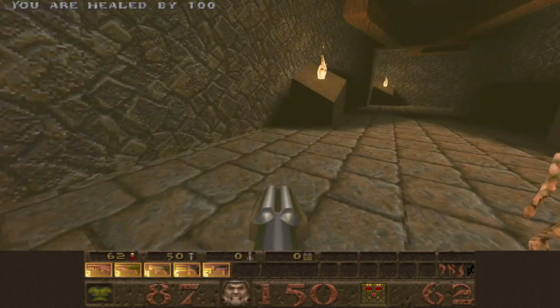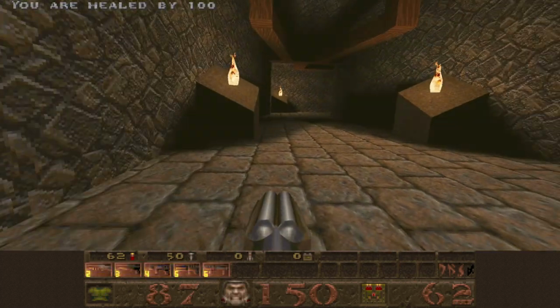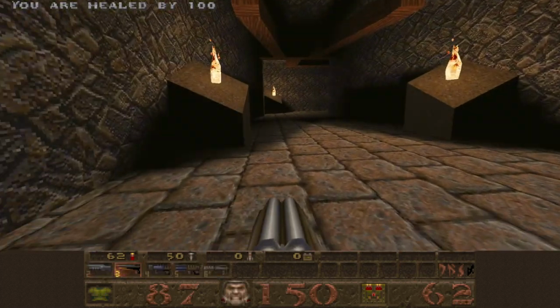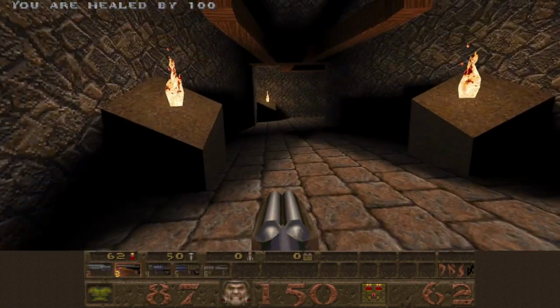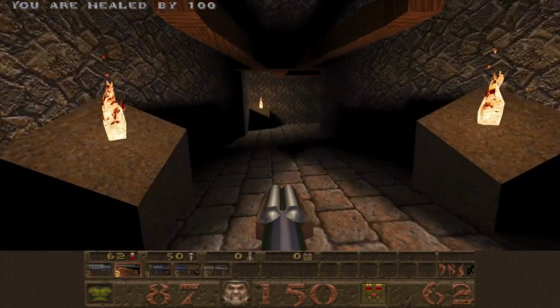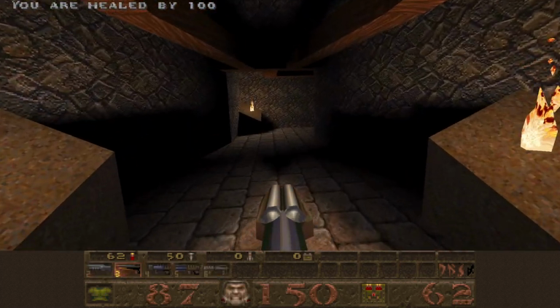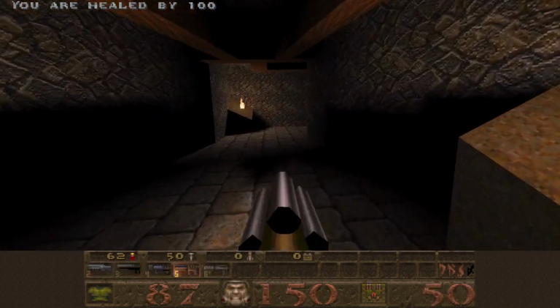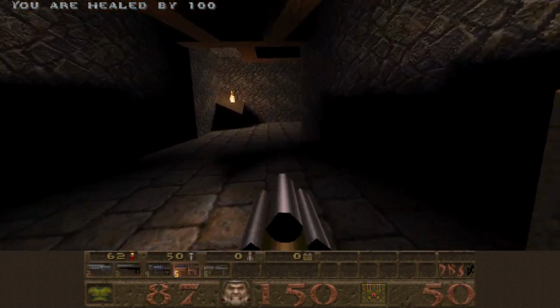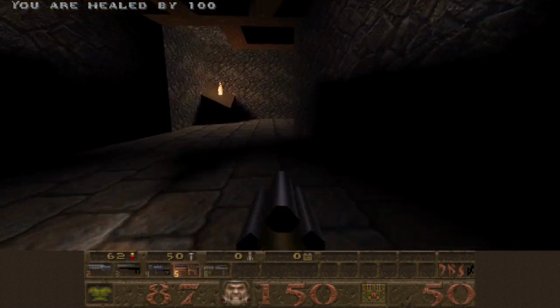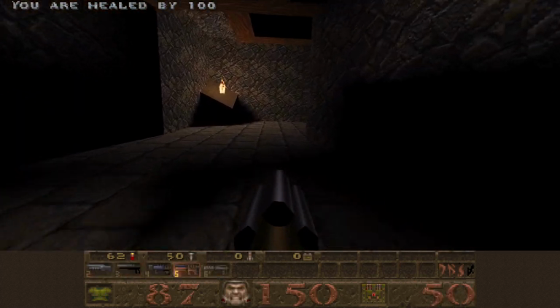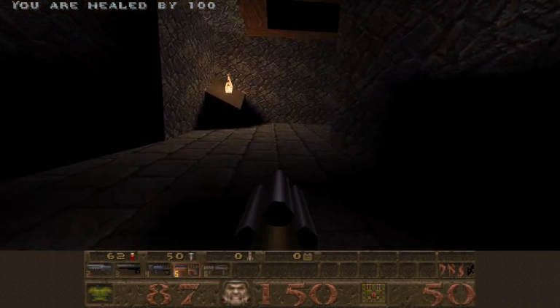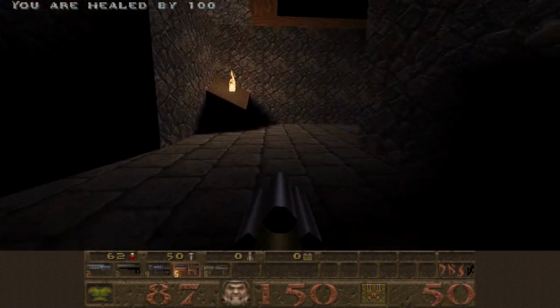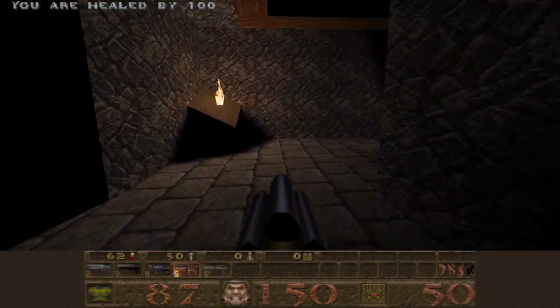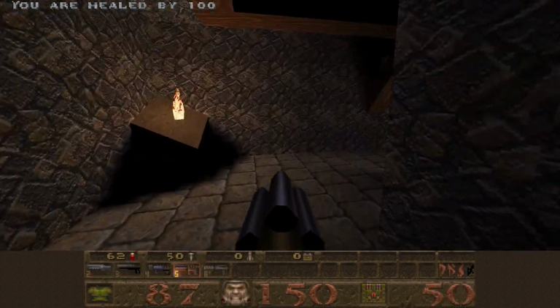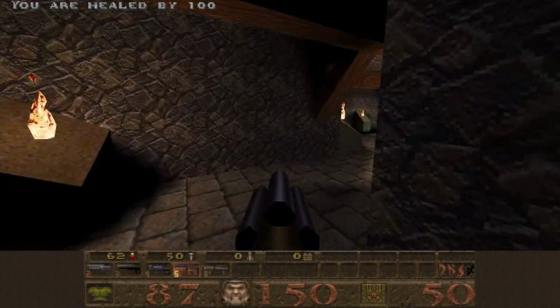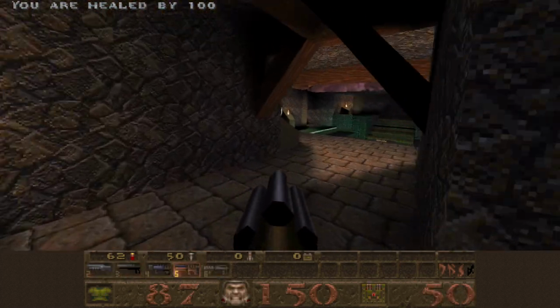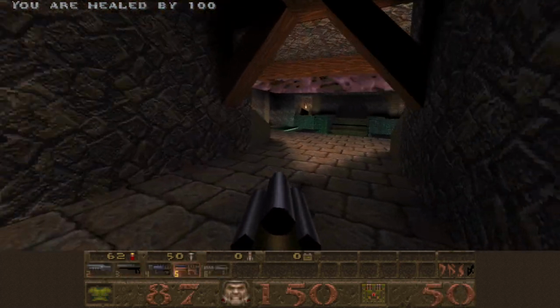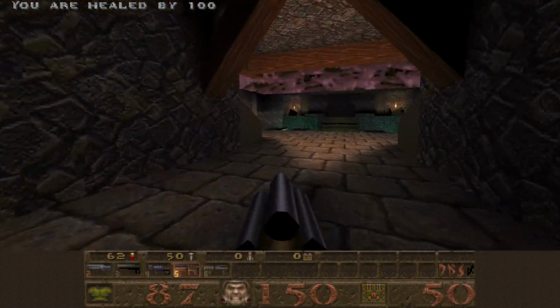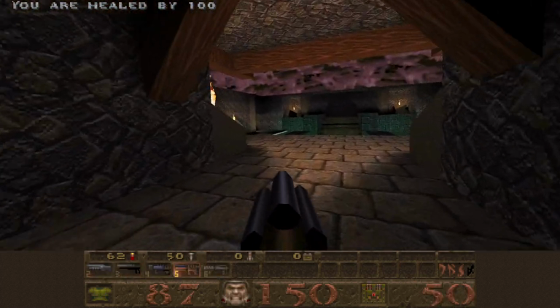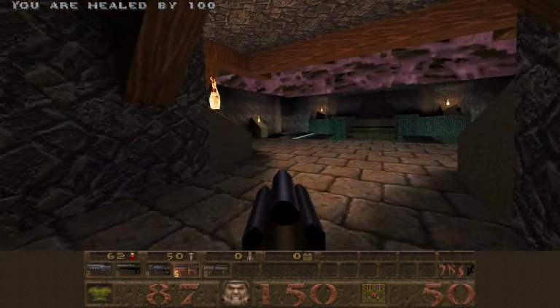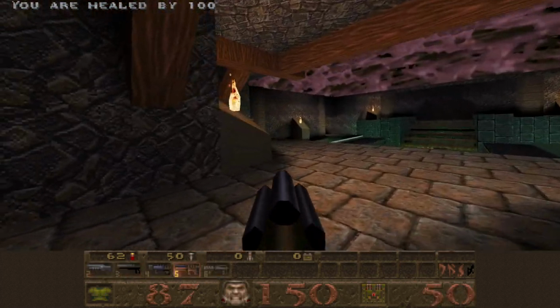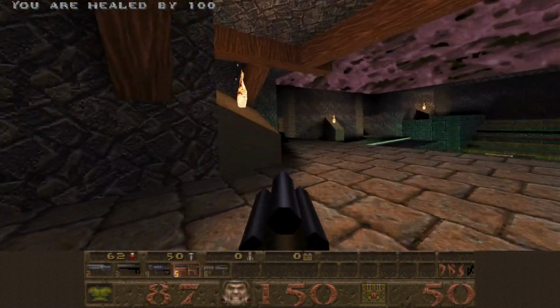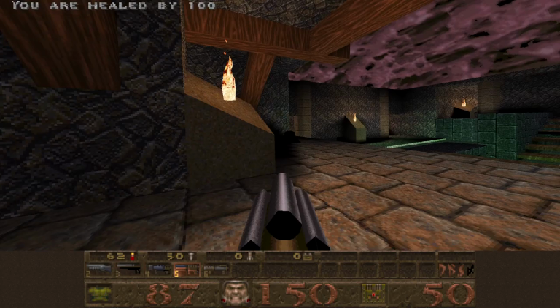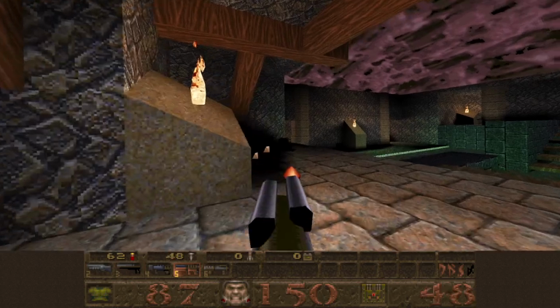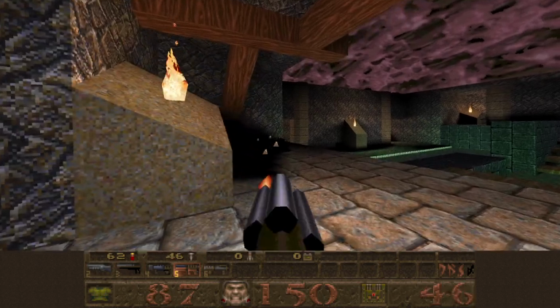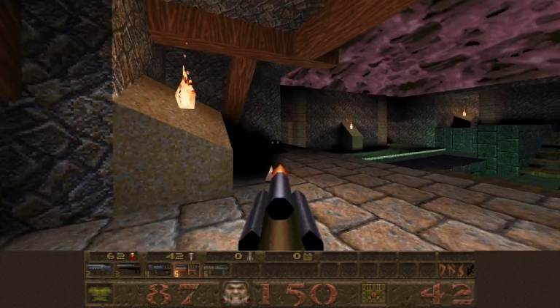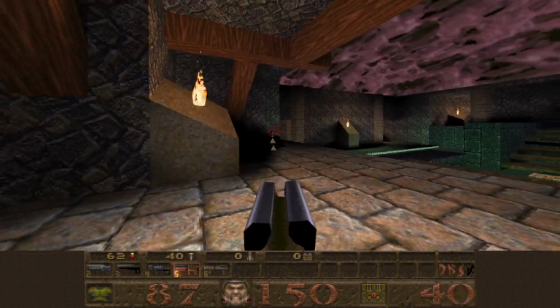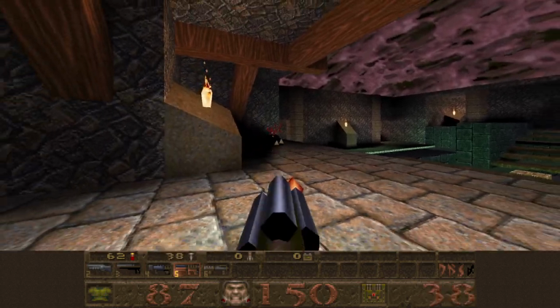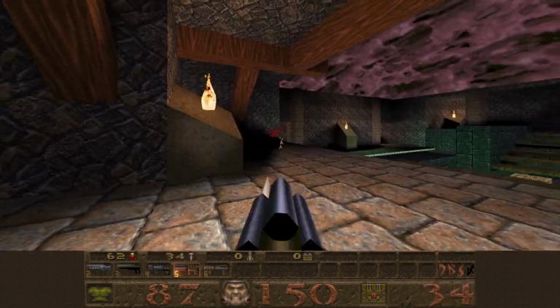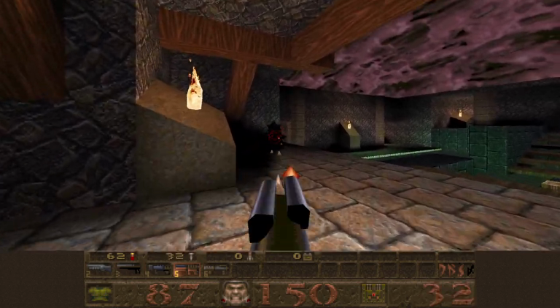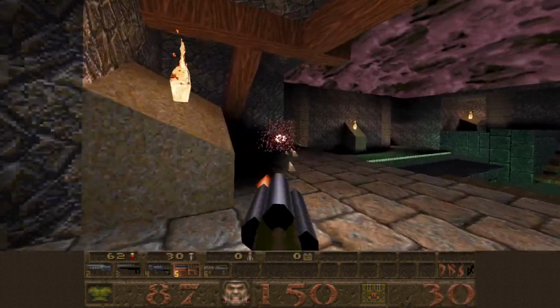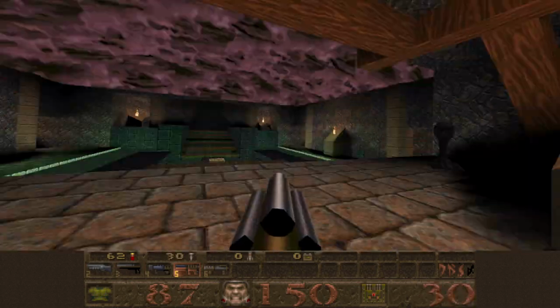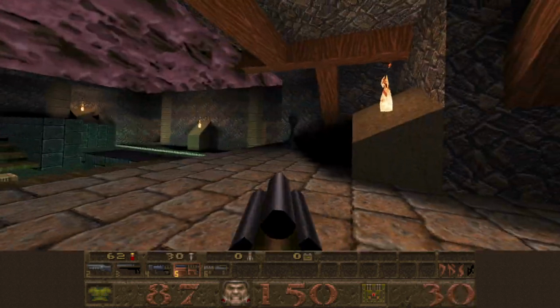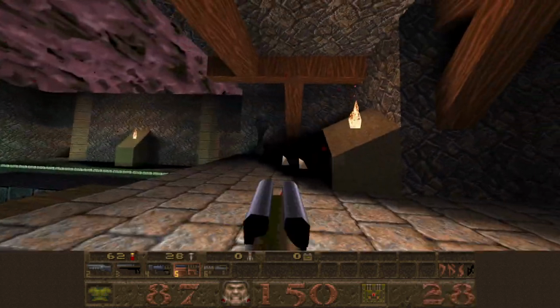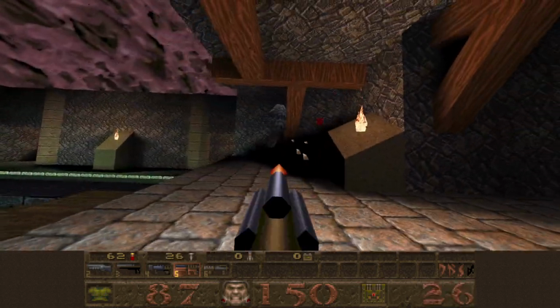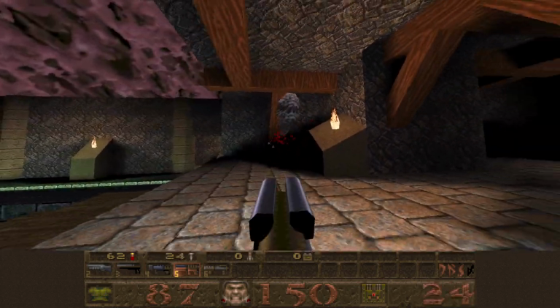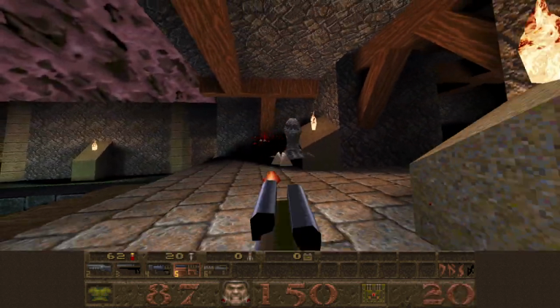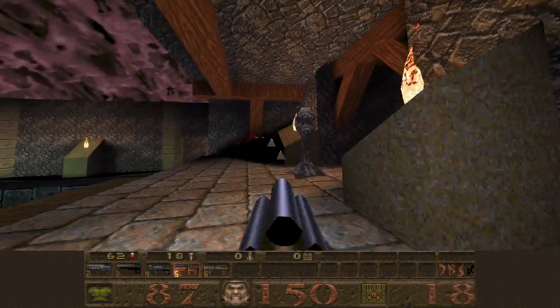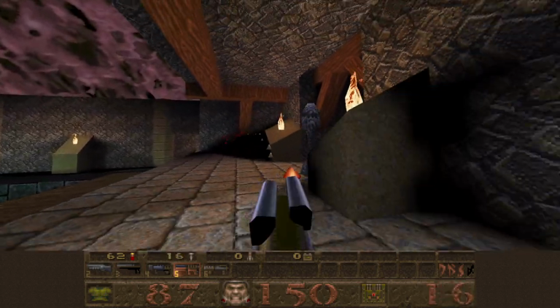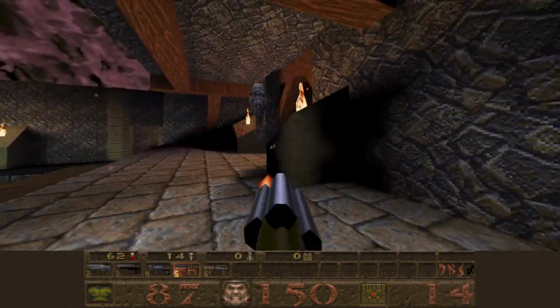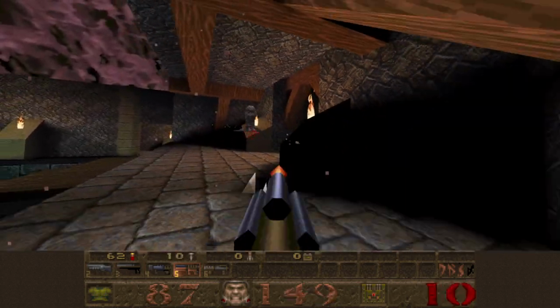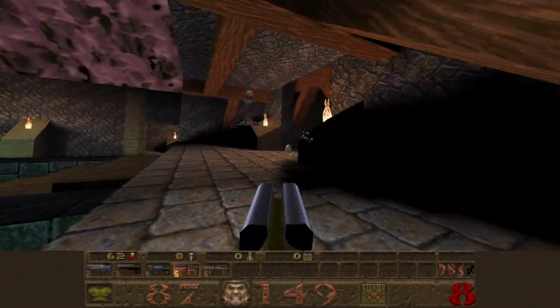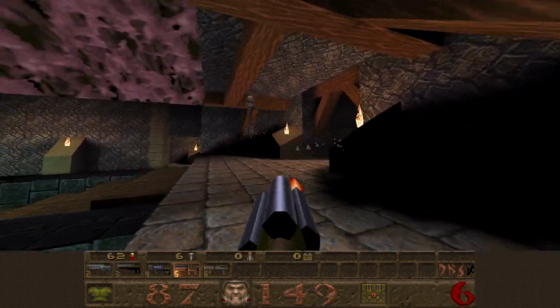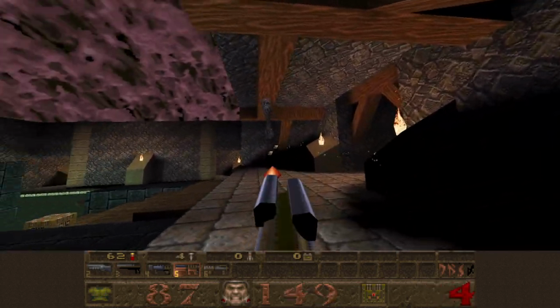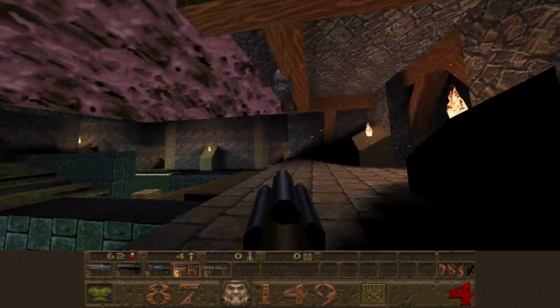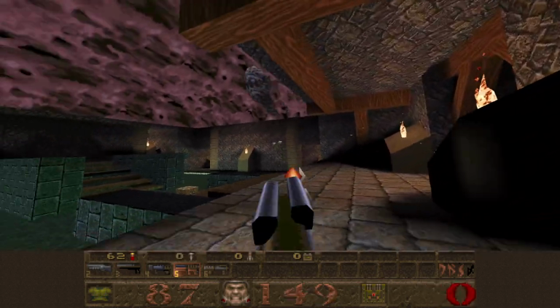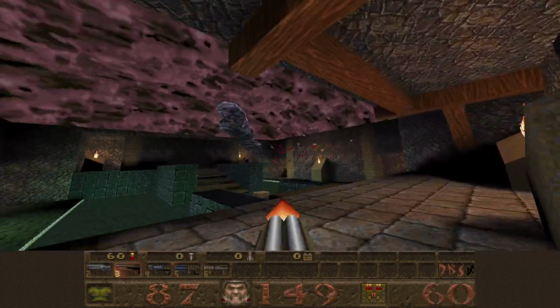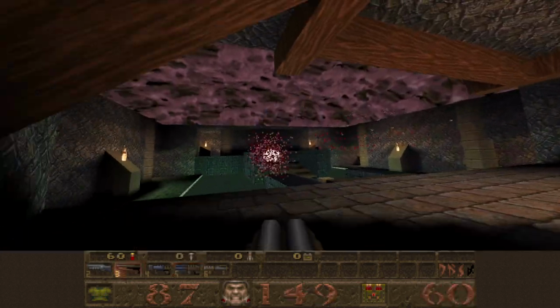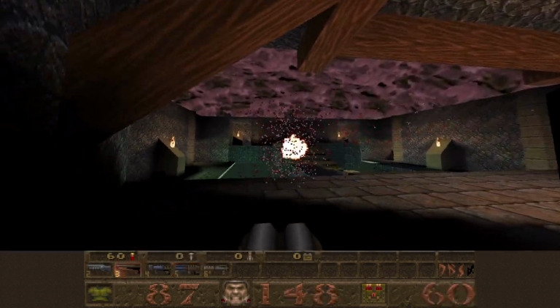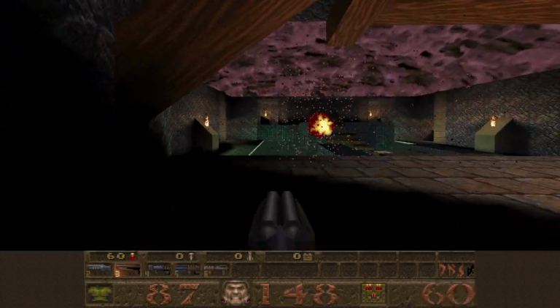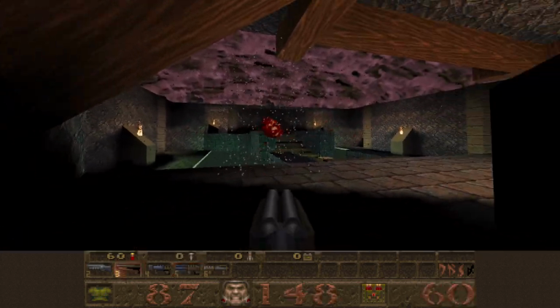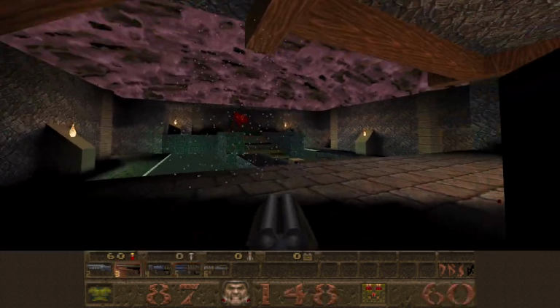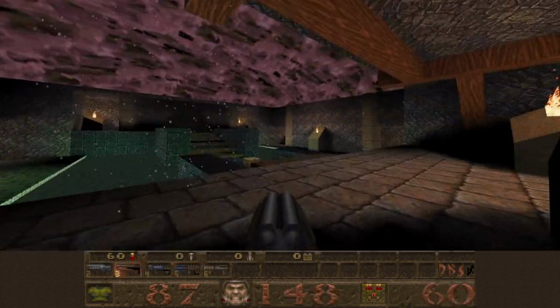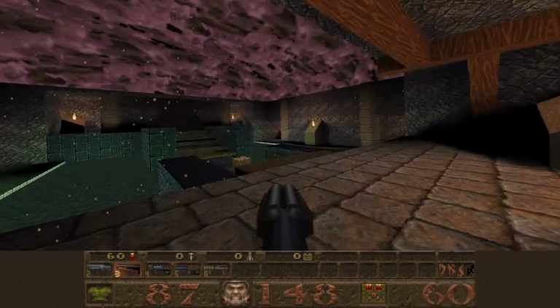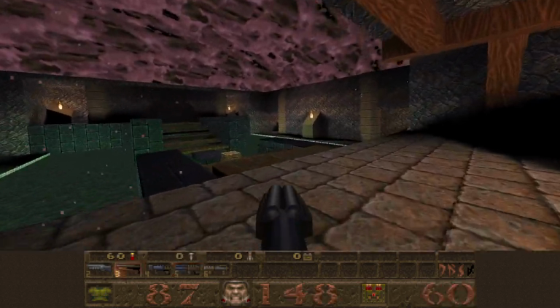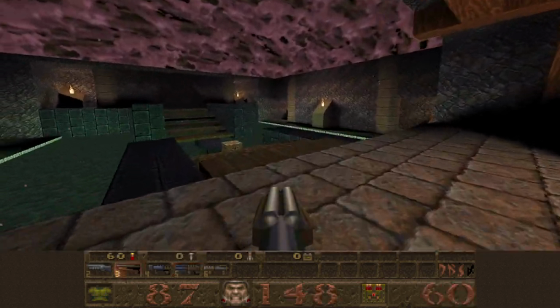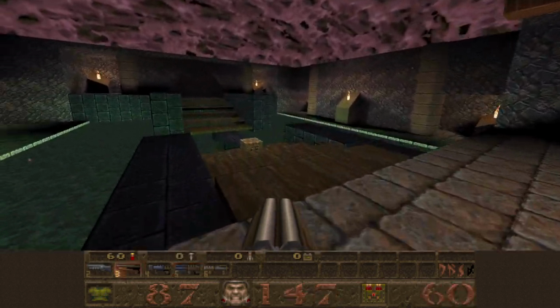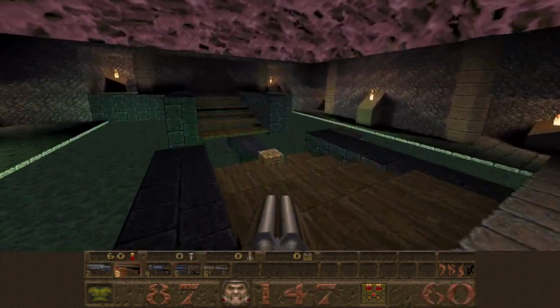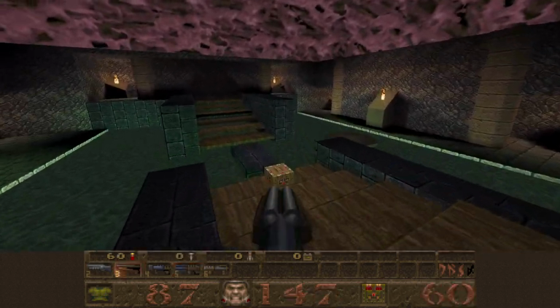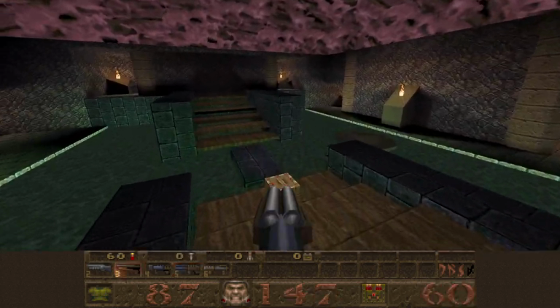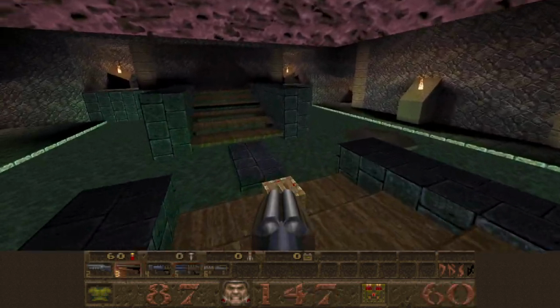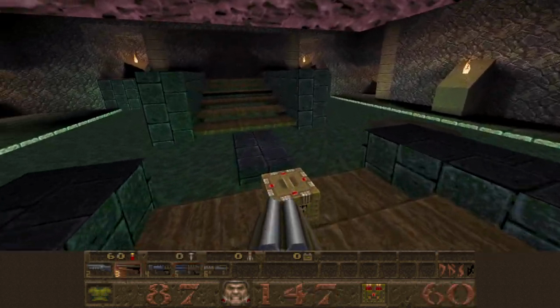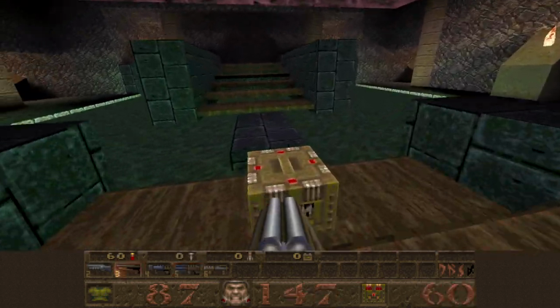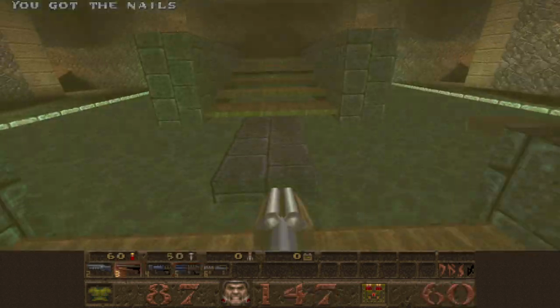We'll grab the health, ignore the zombie, get the super nail gun out, and then use it to kill both of these spawns. Hopefully they won't jump in your face and deal a gazillion damage as they explode.